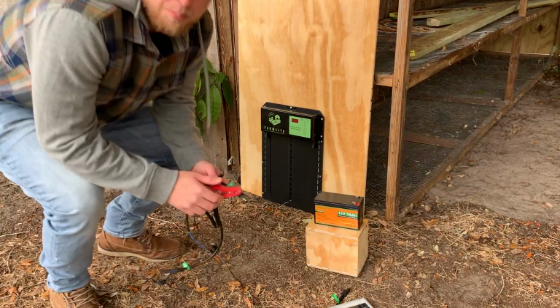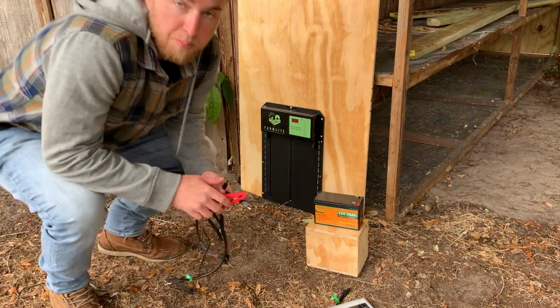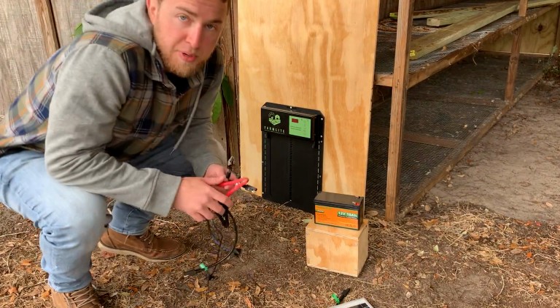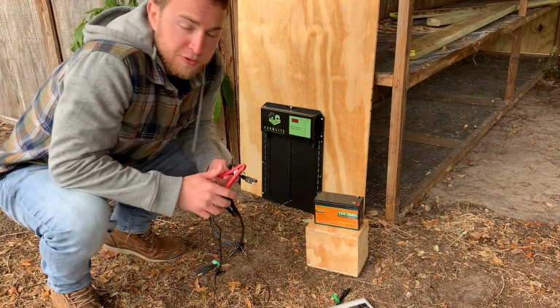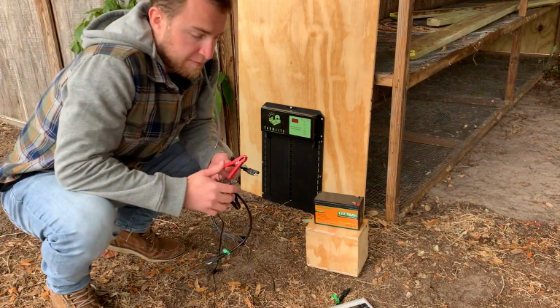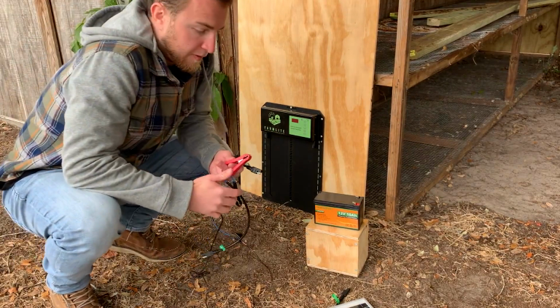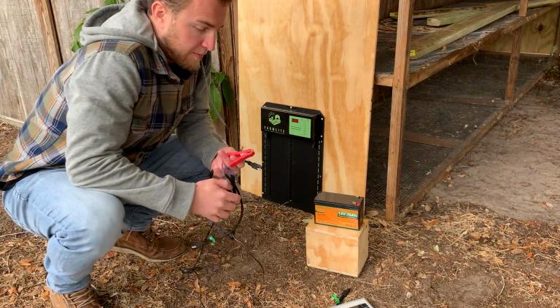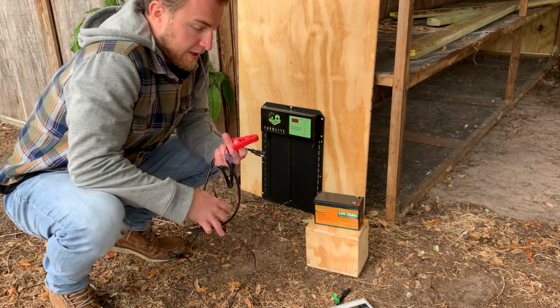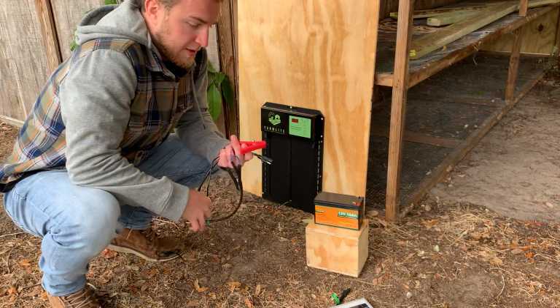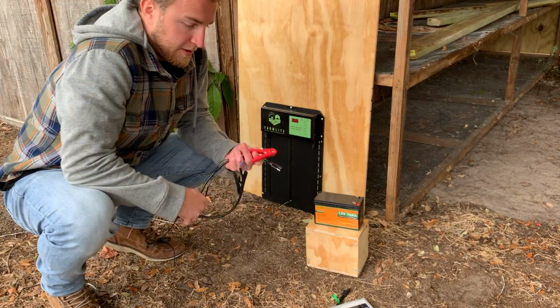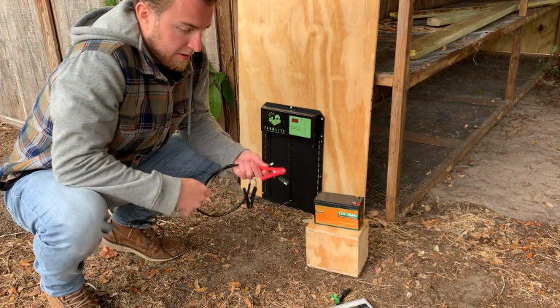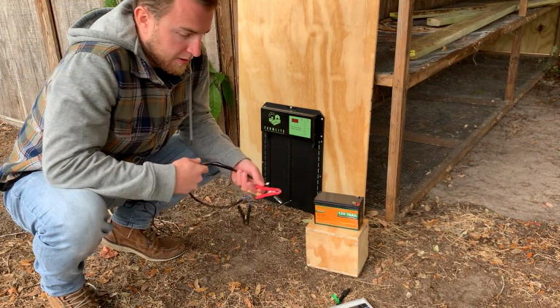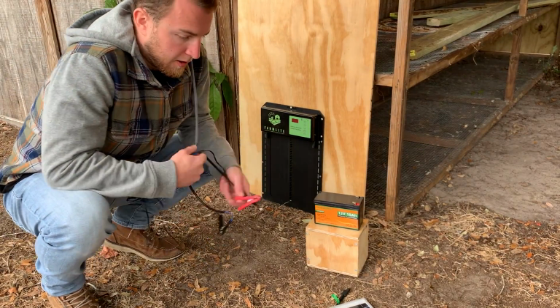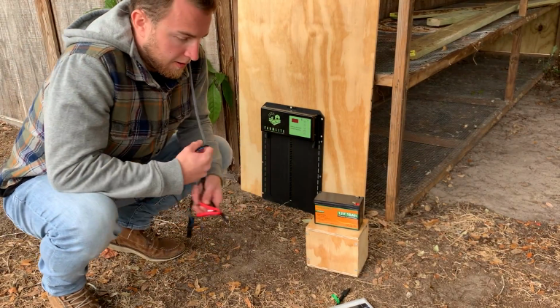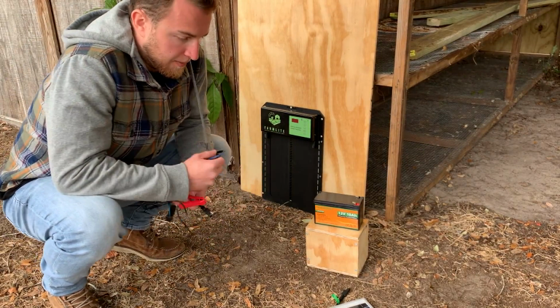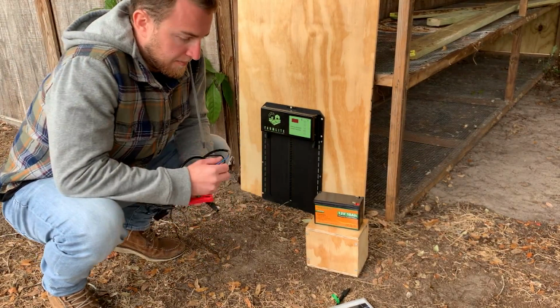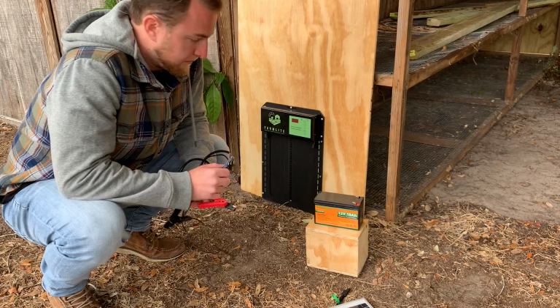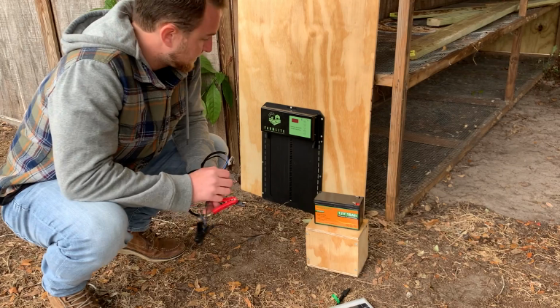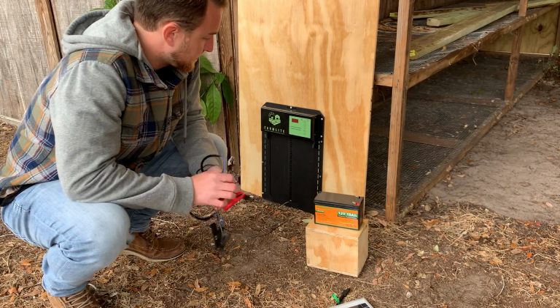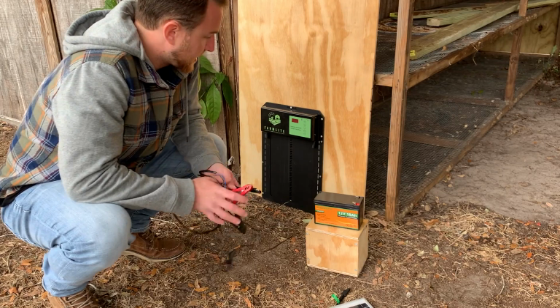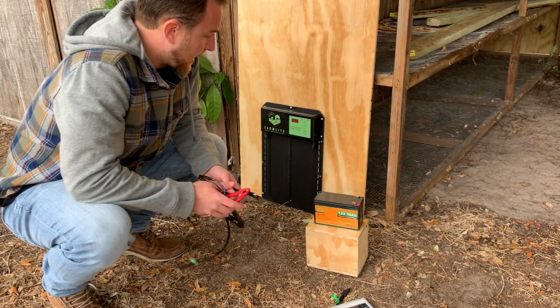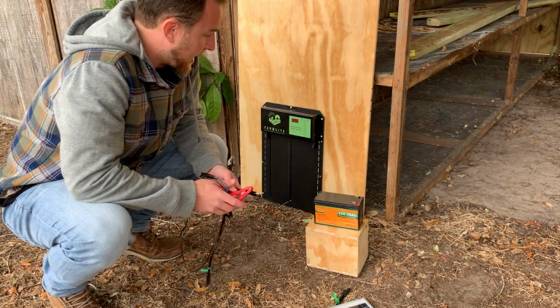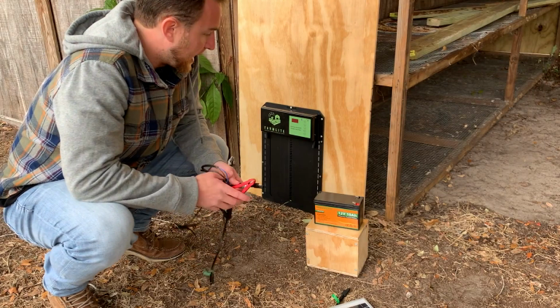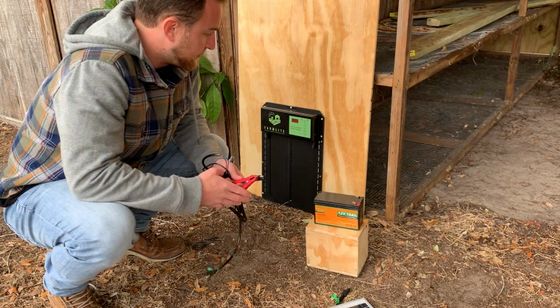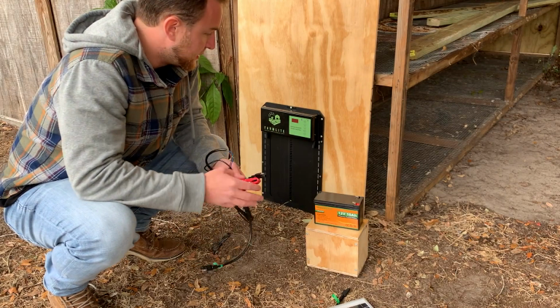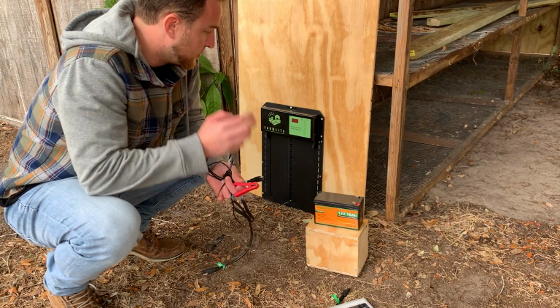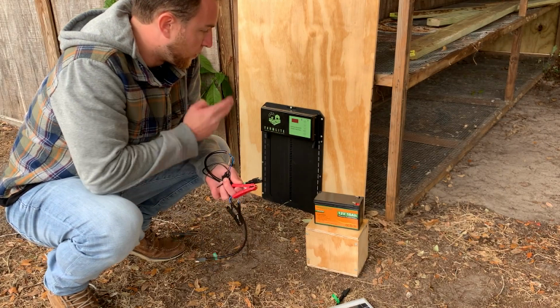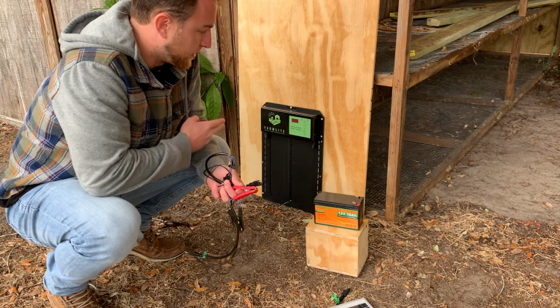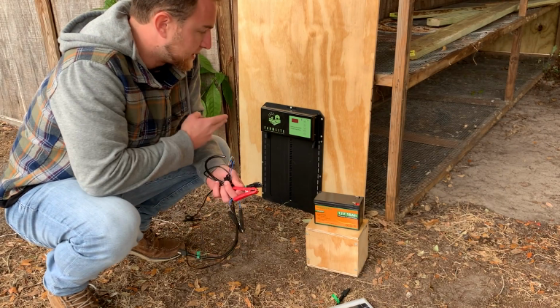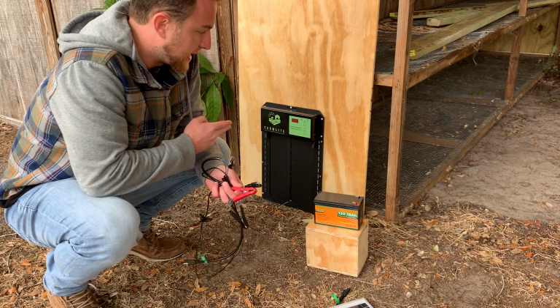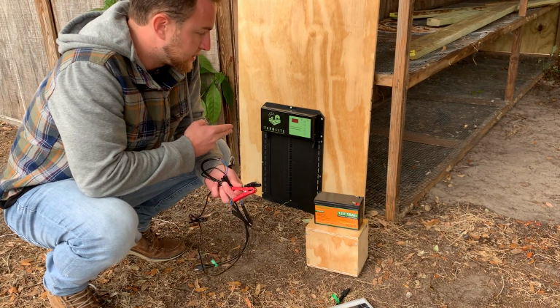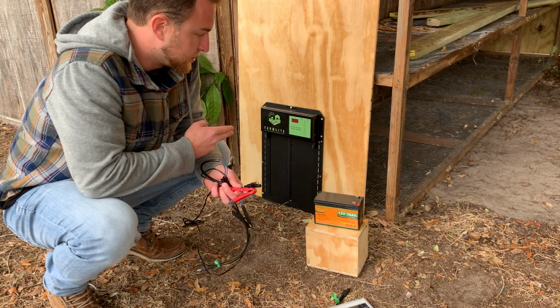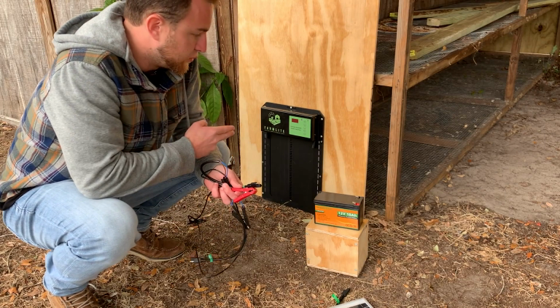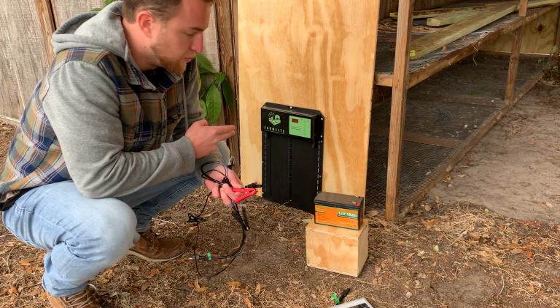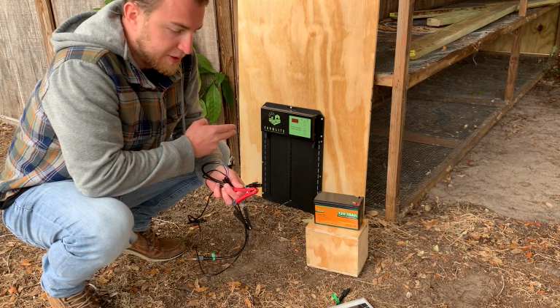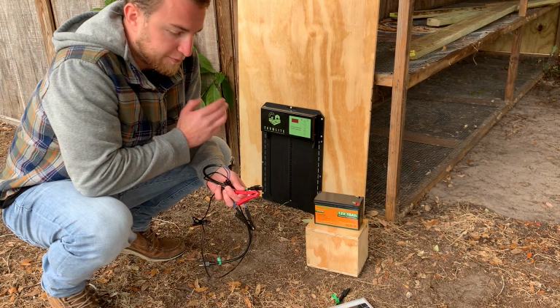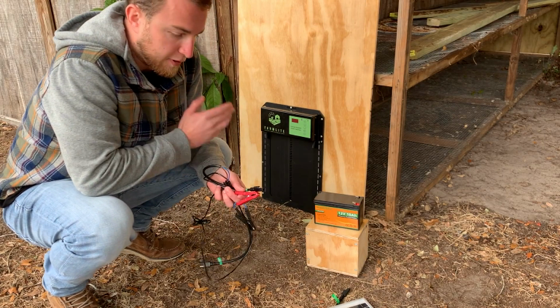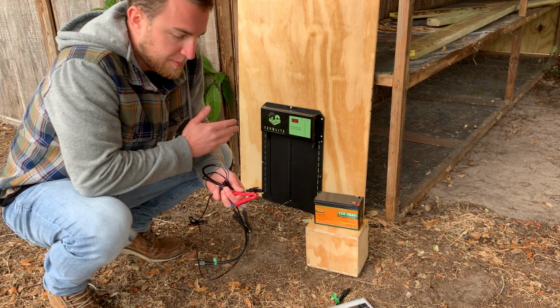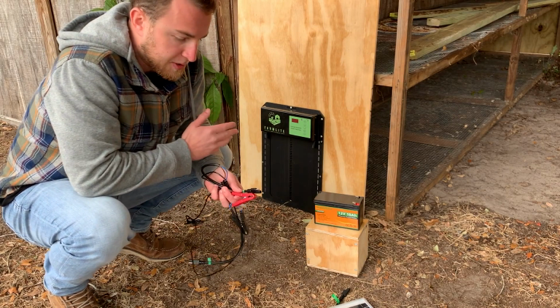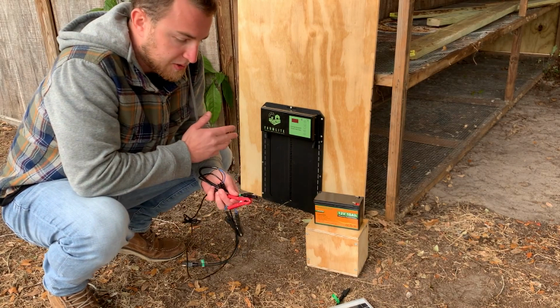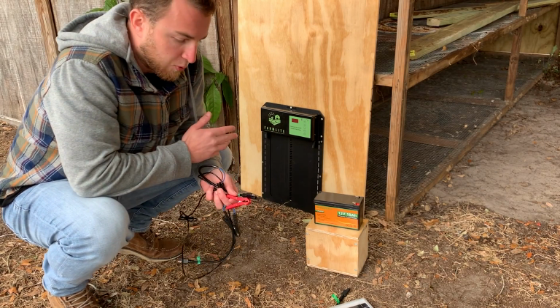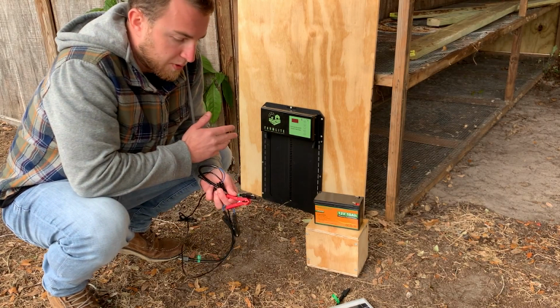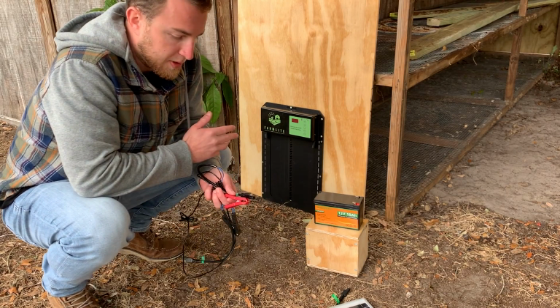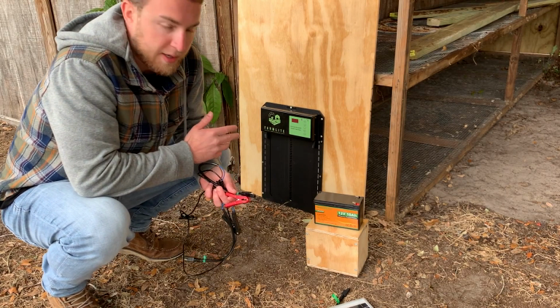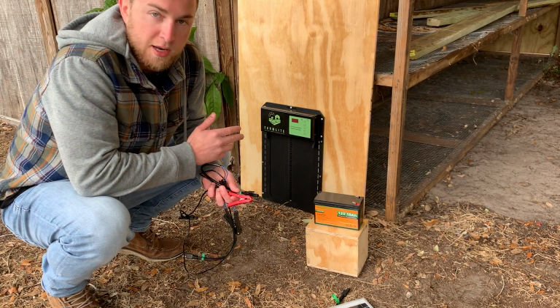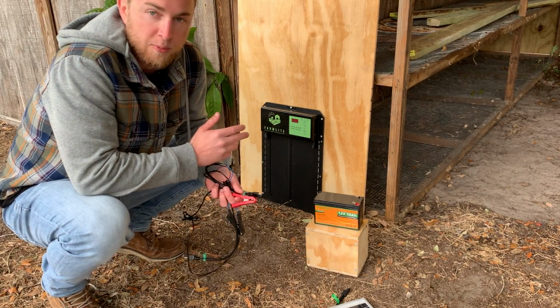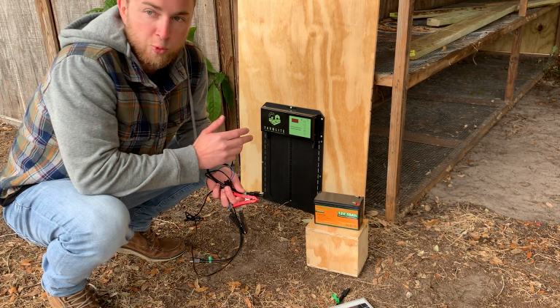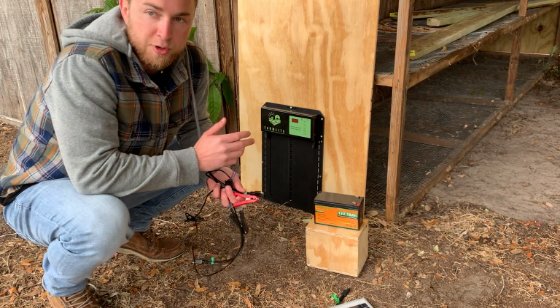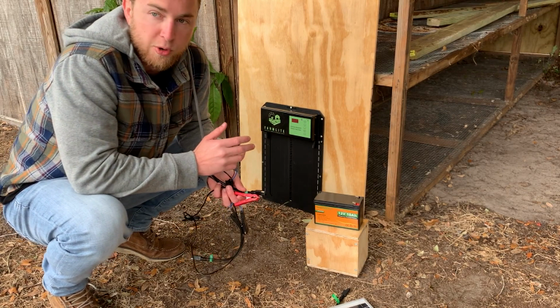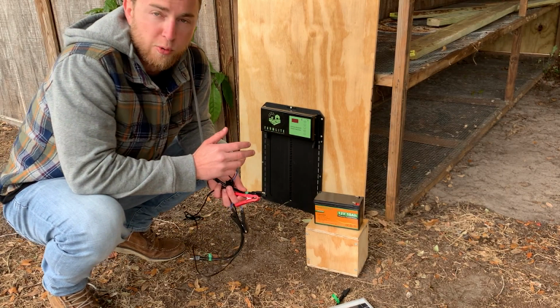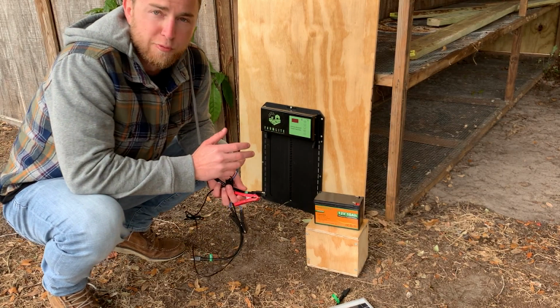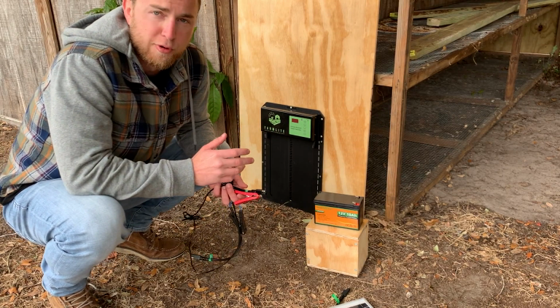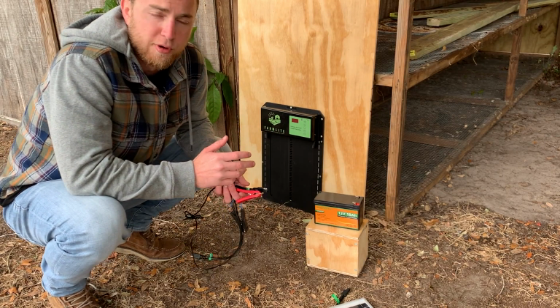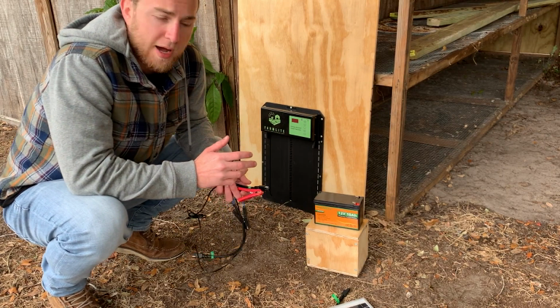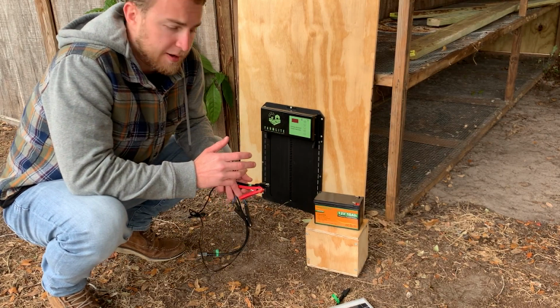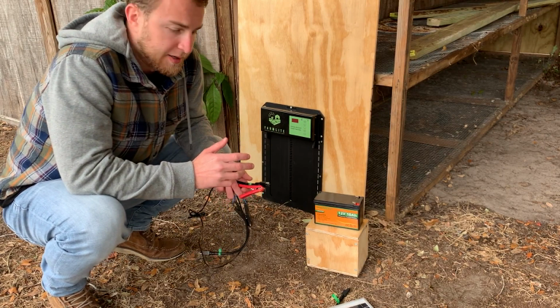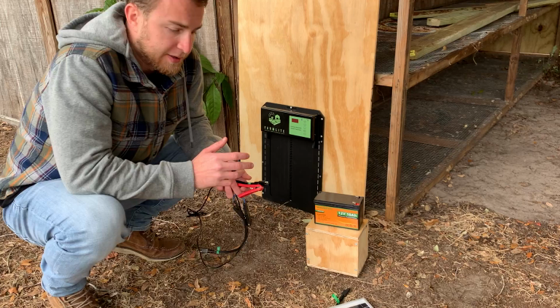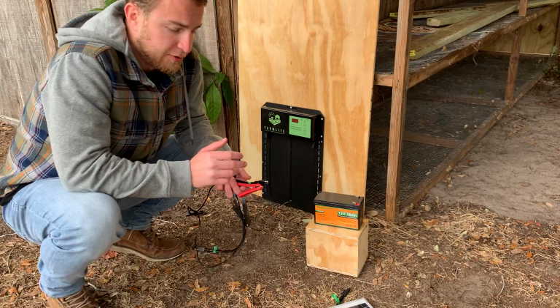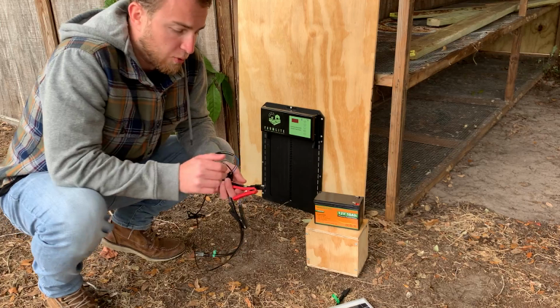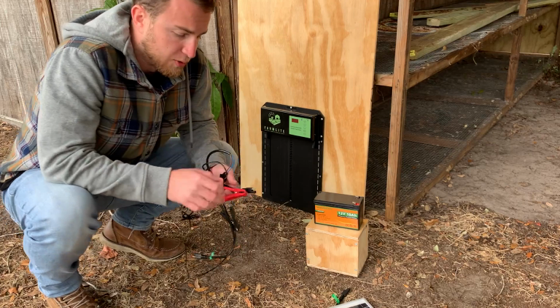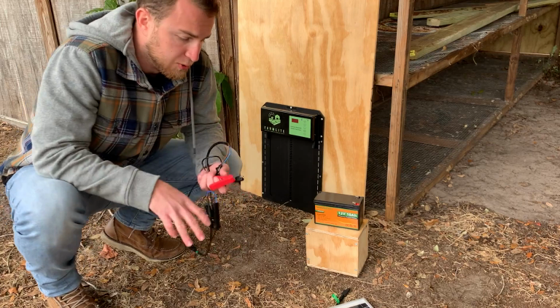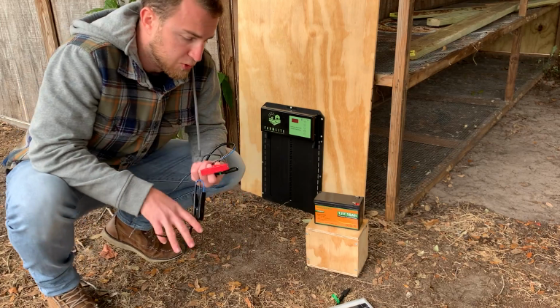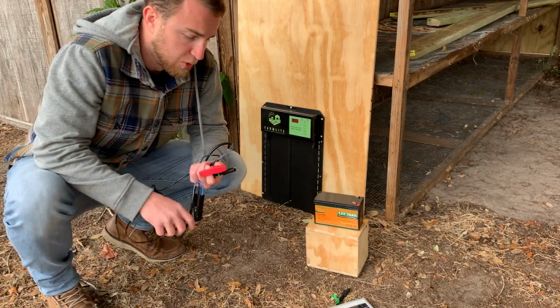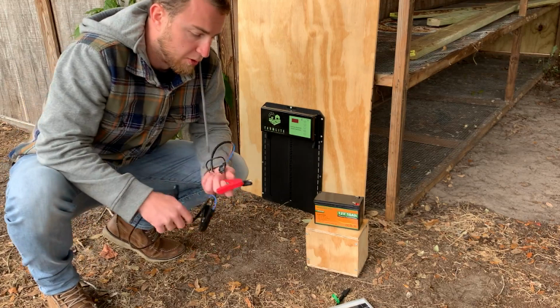Mitch from Farmlight here. I have the door attached to its frame at this point and now I'm going to go over how to connect your door to solar.